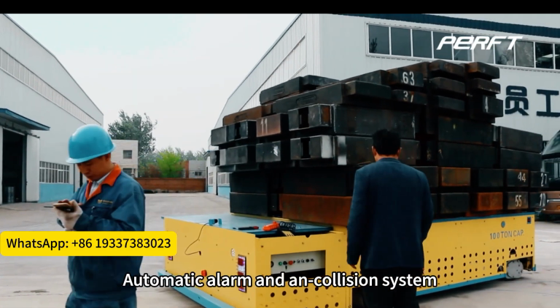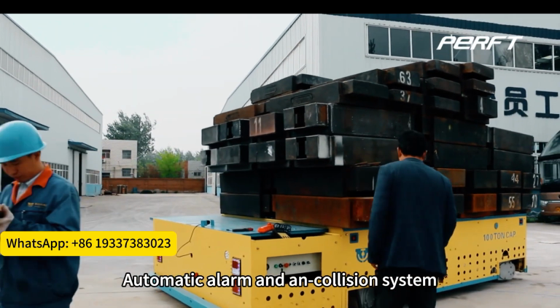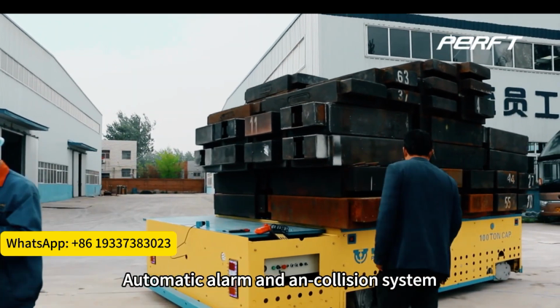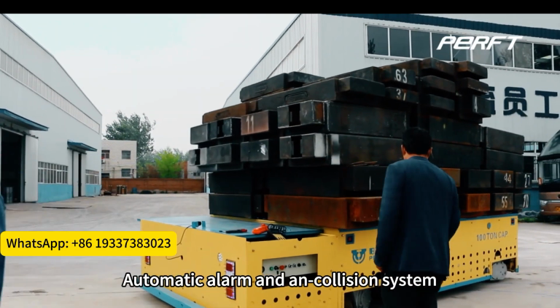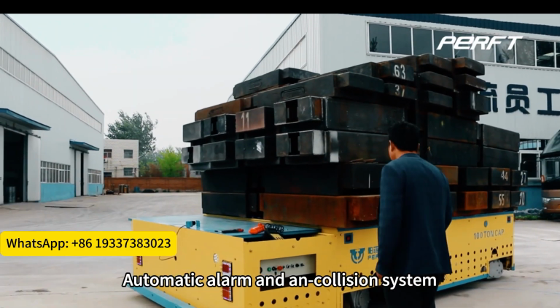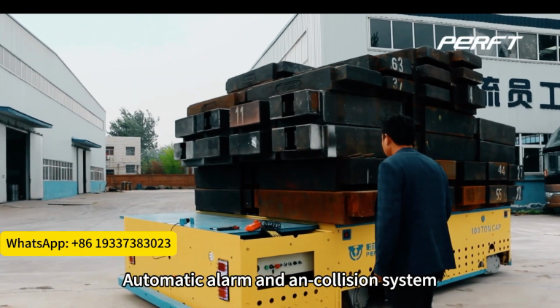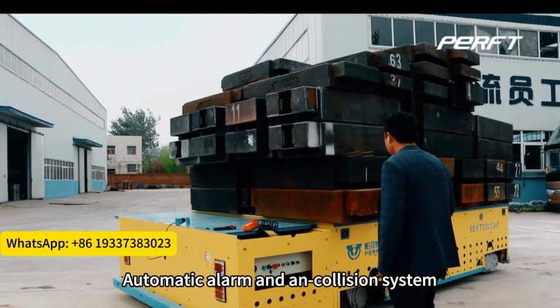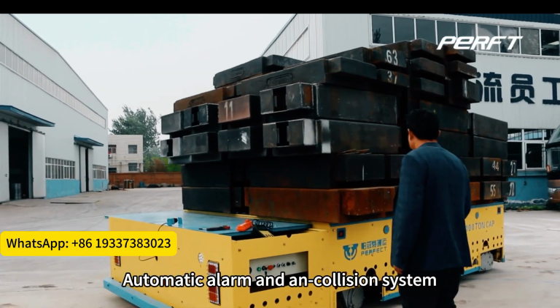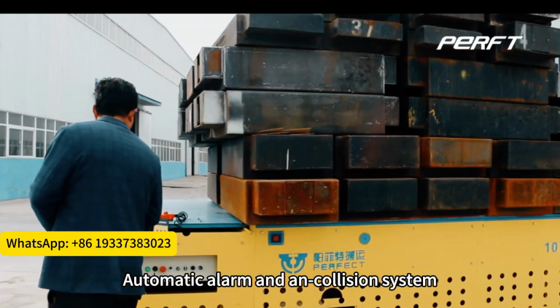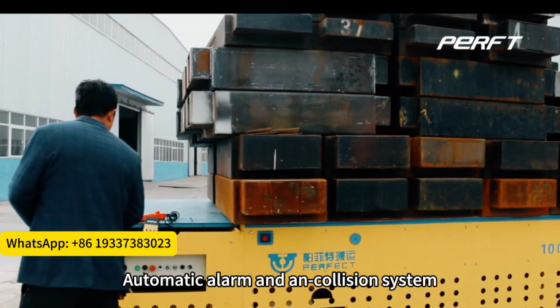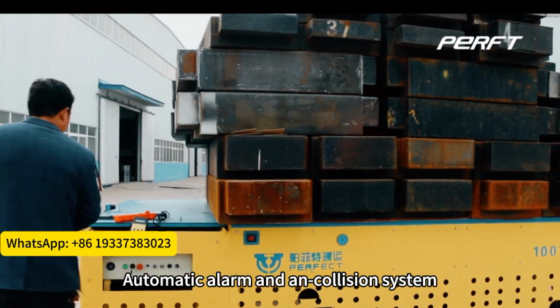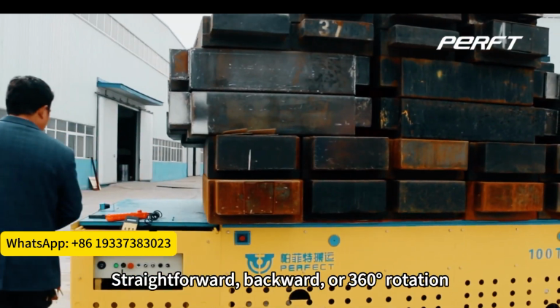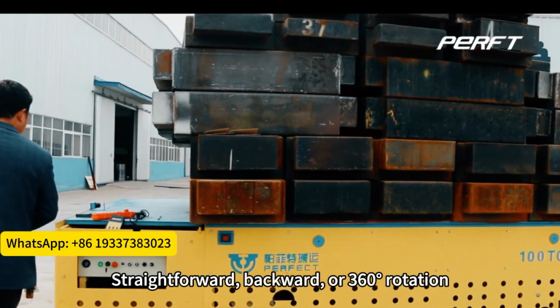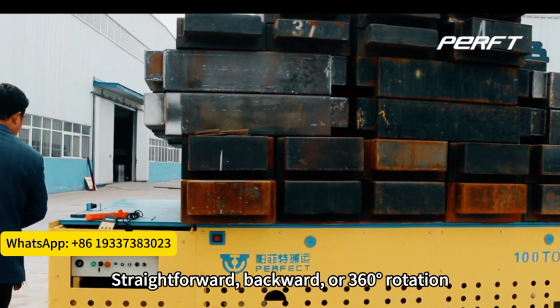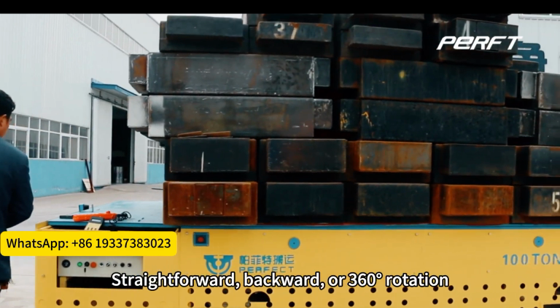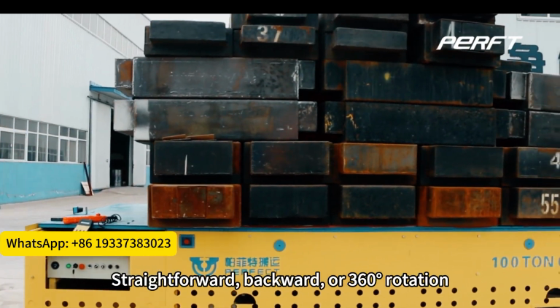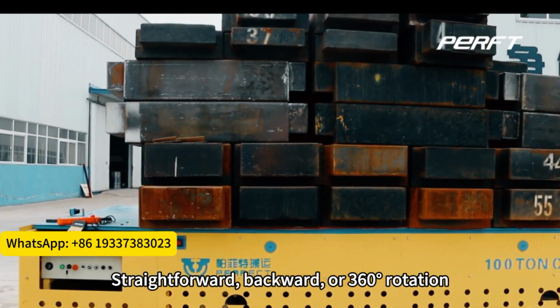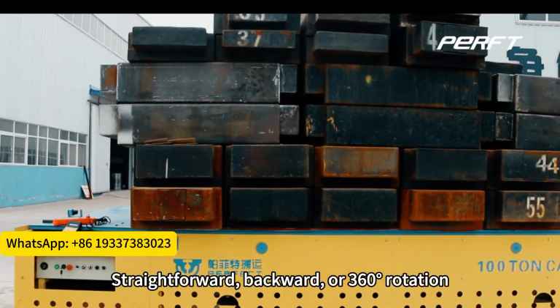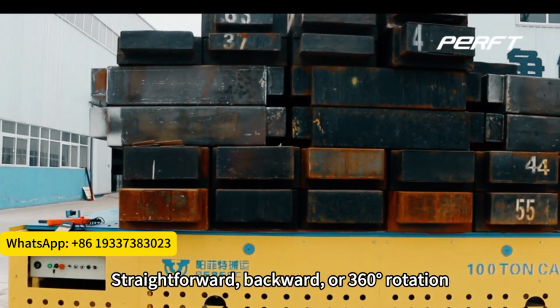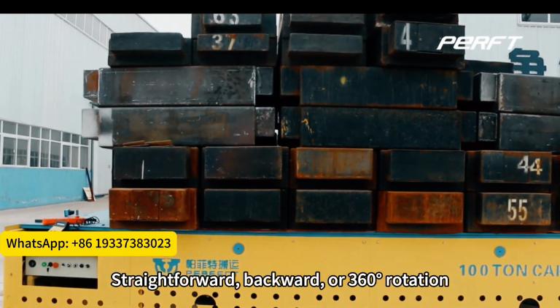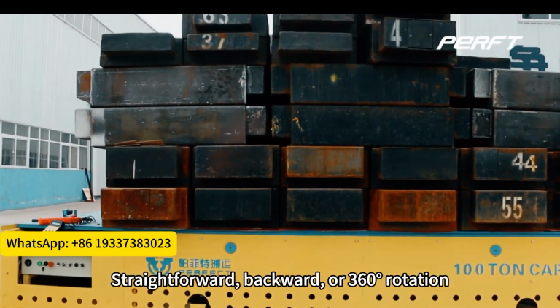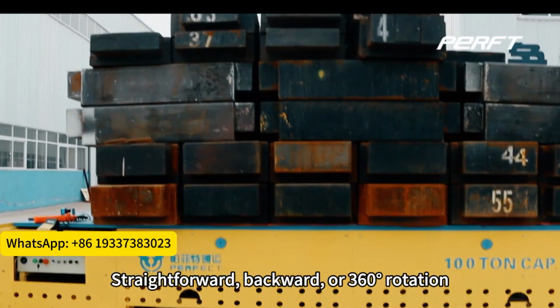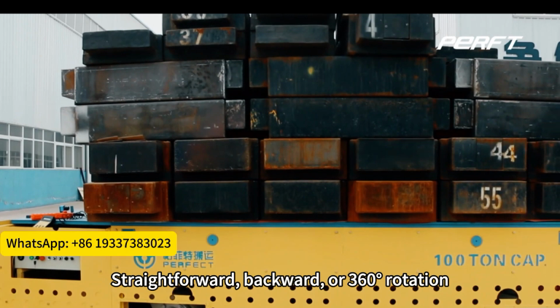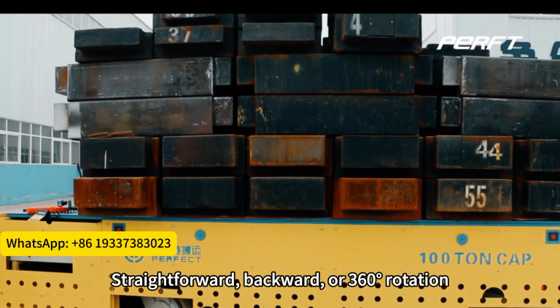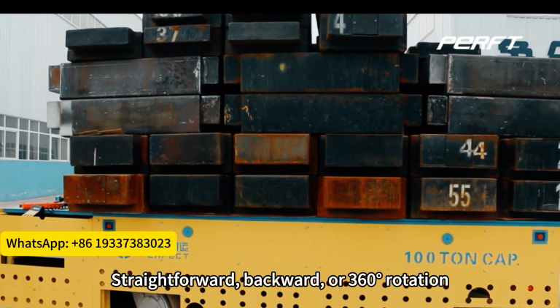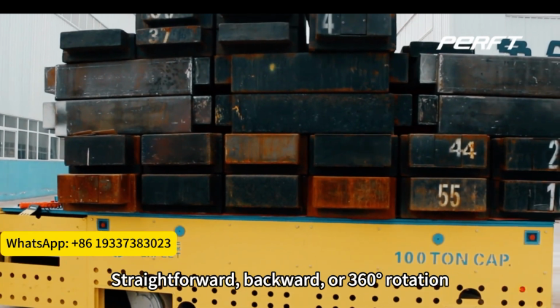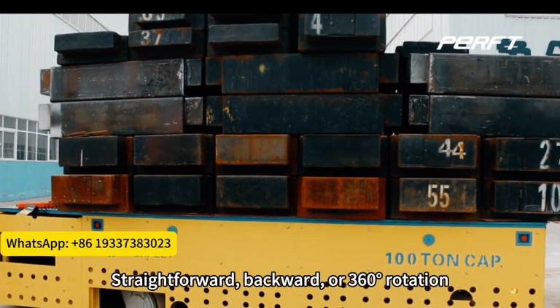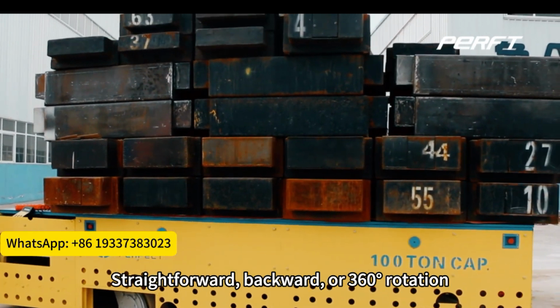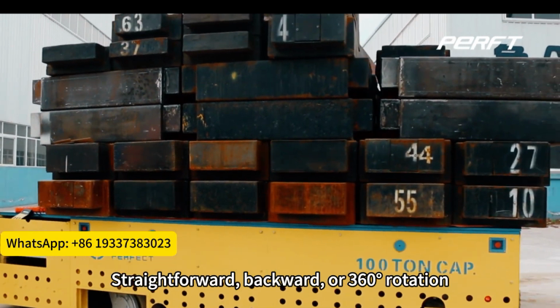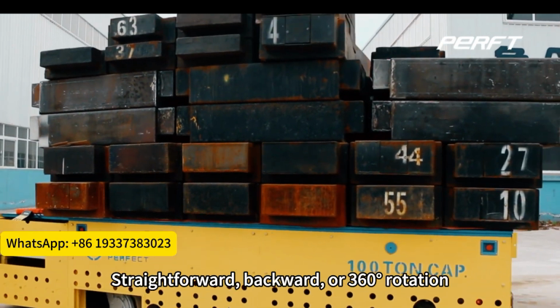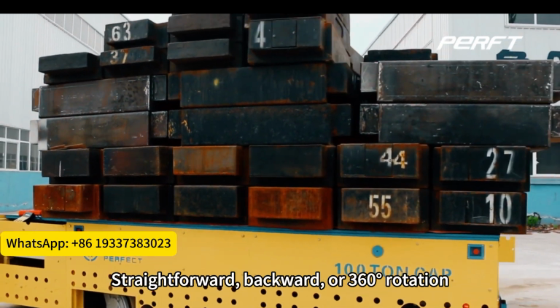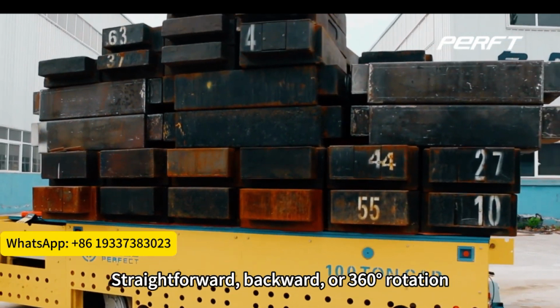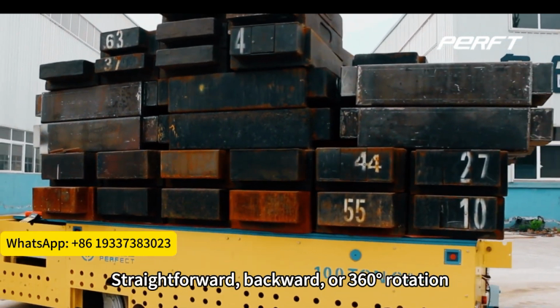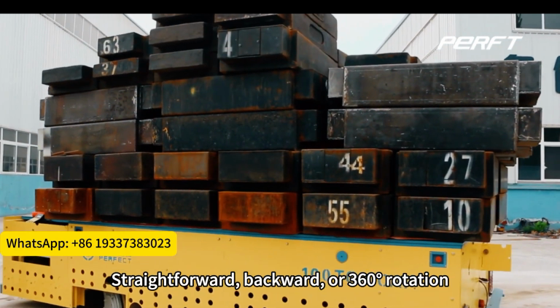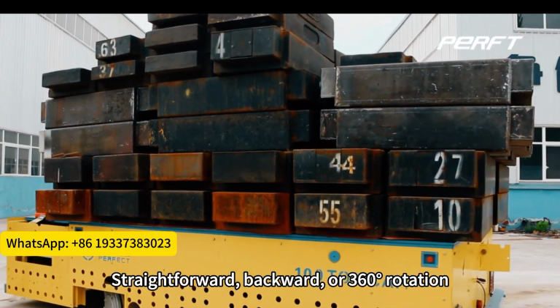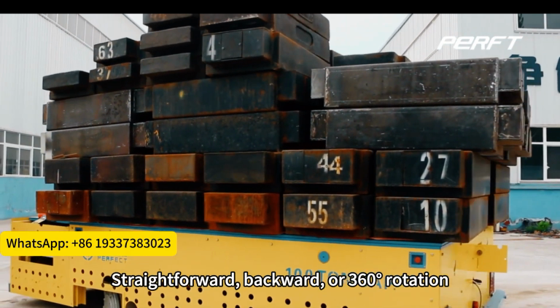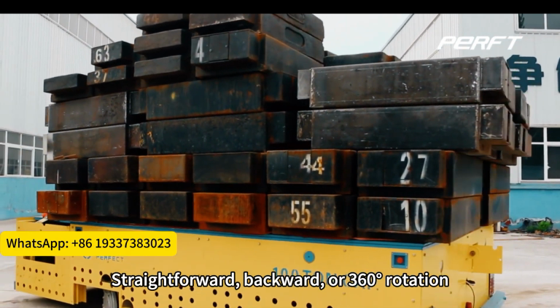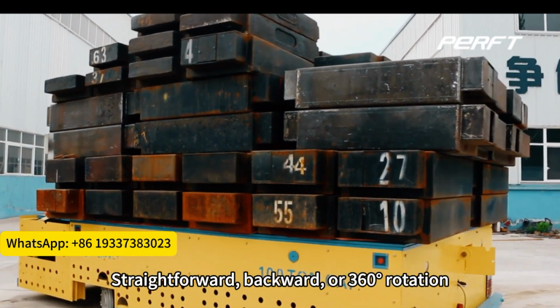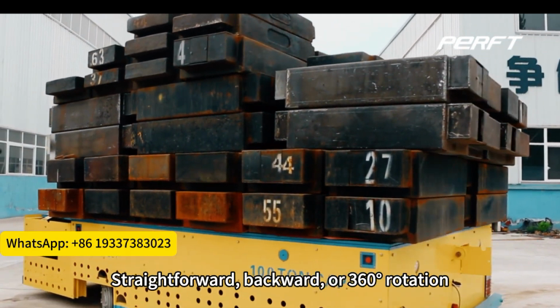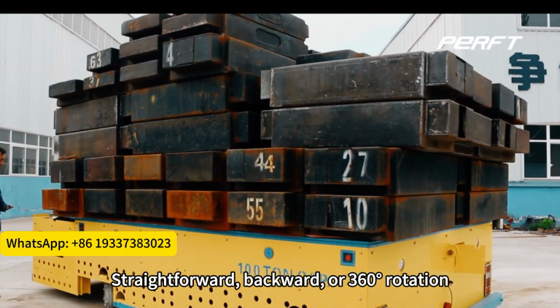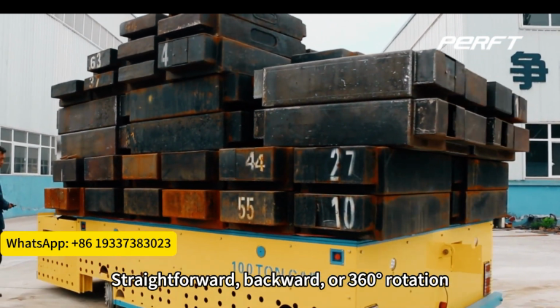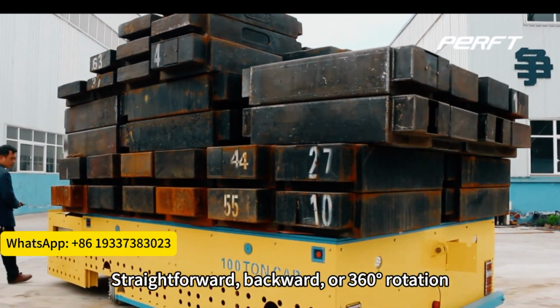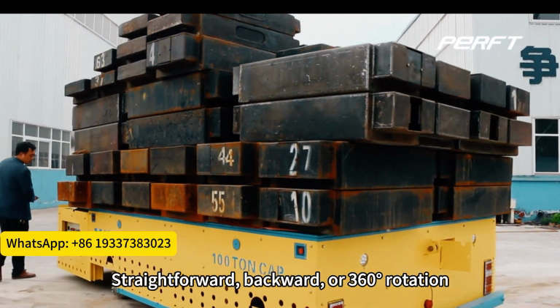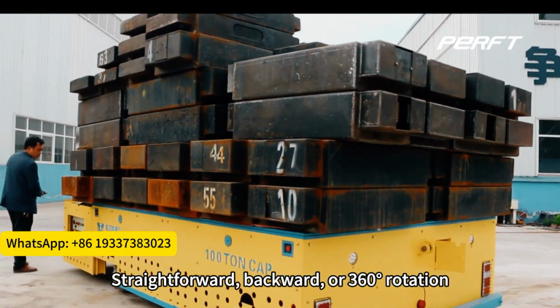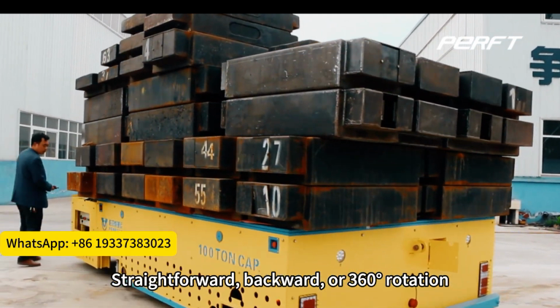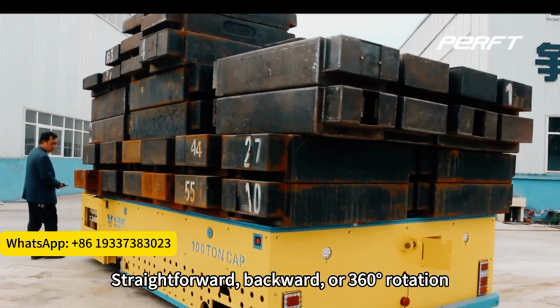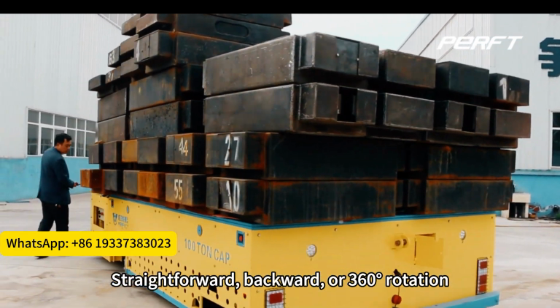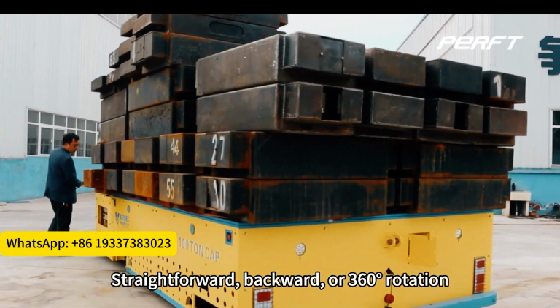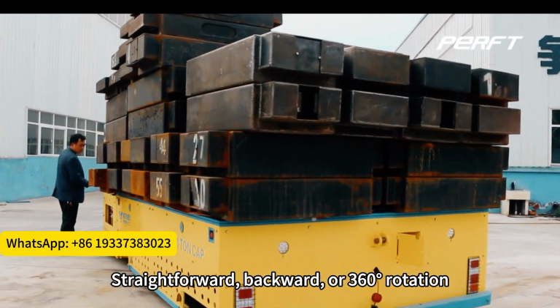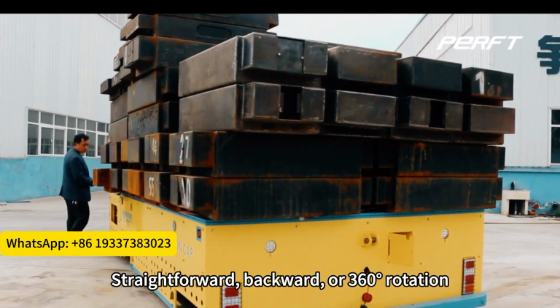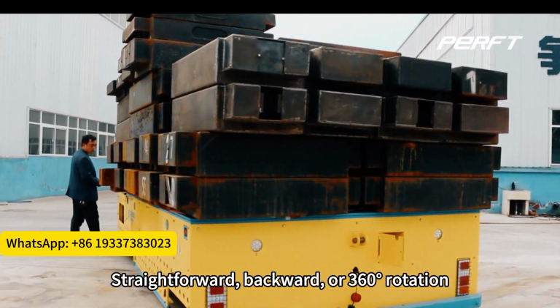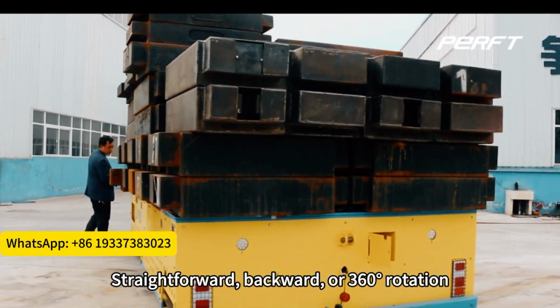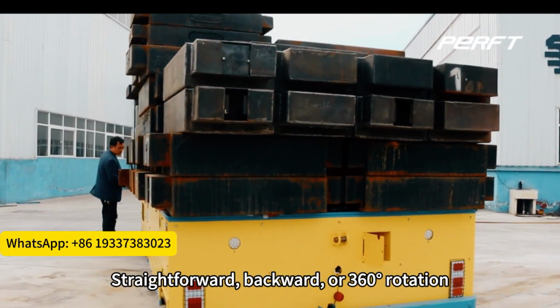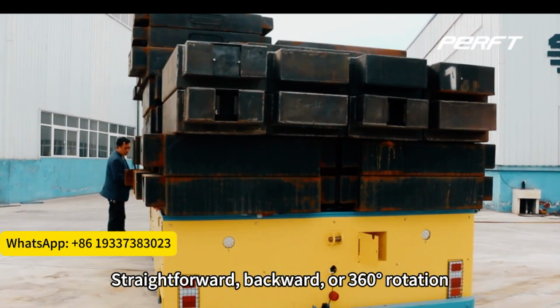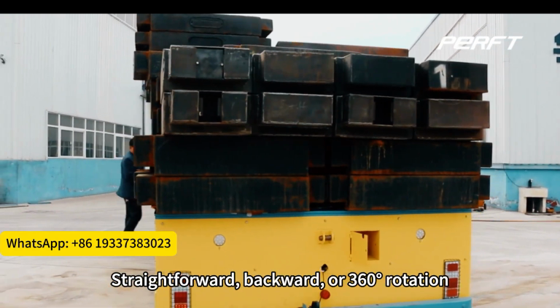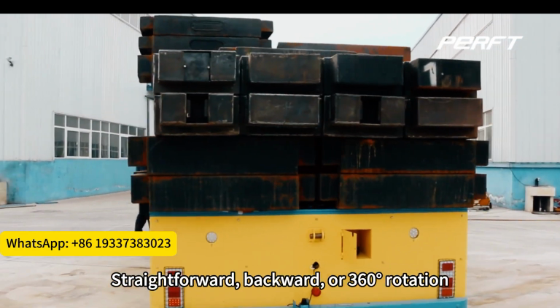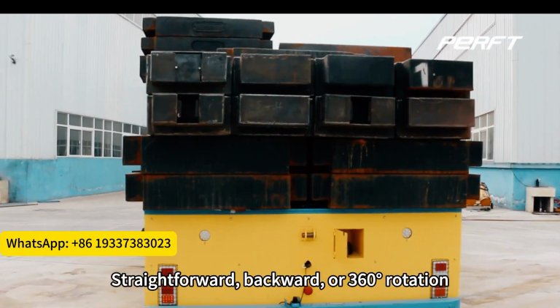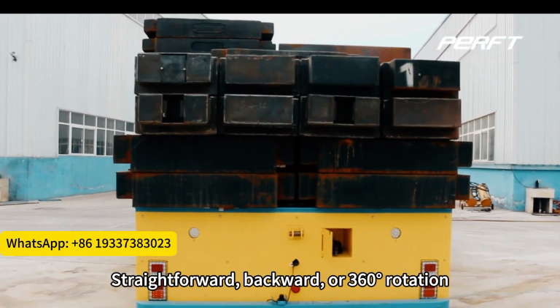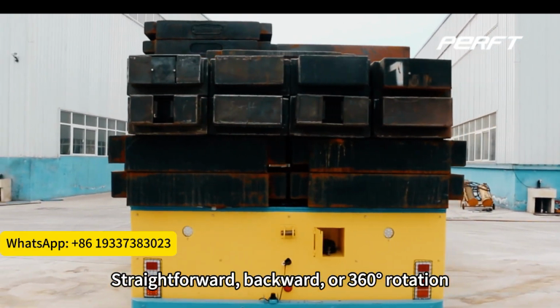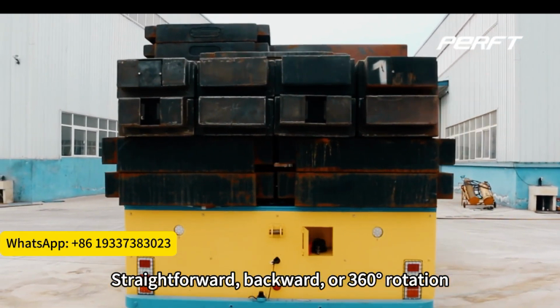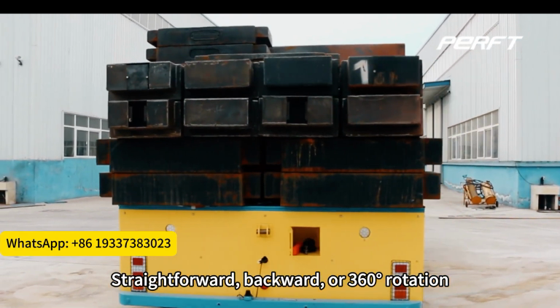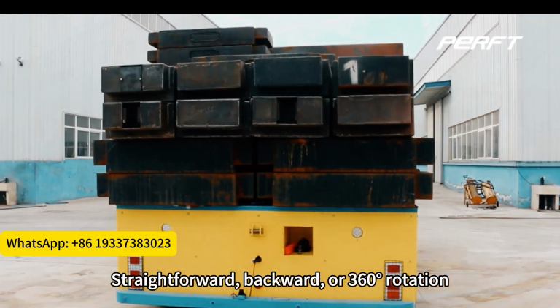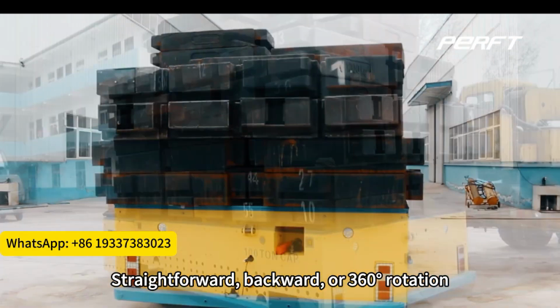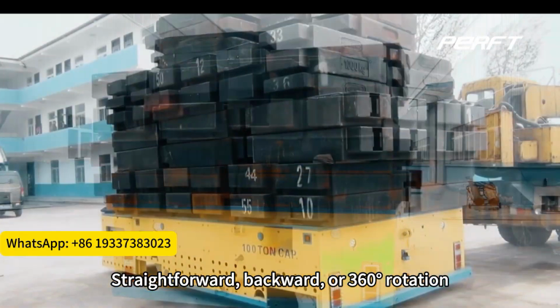The trackless transfer cart features an anti-collision system and can move straightforward, backward, or perform 360-degree rotations in place.